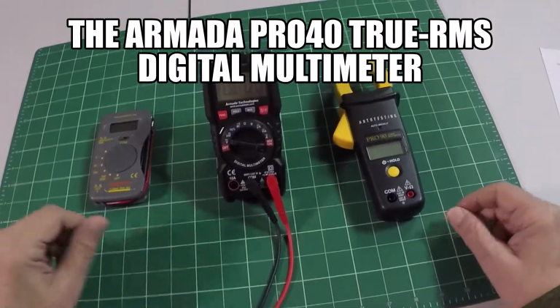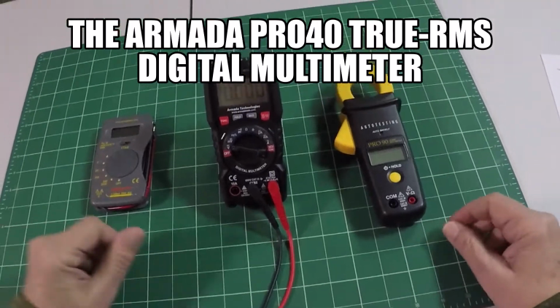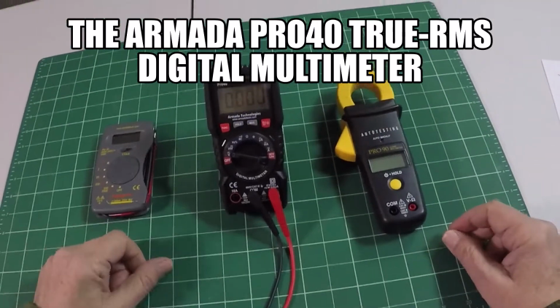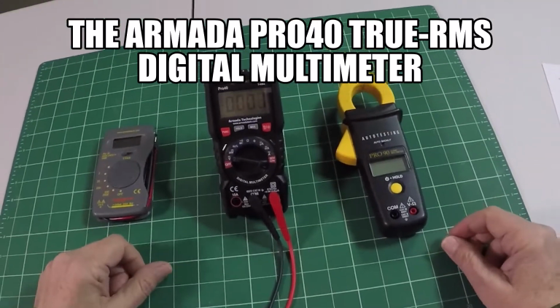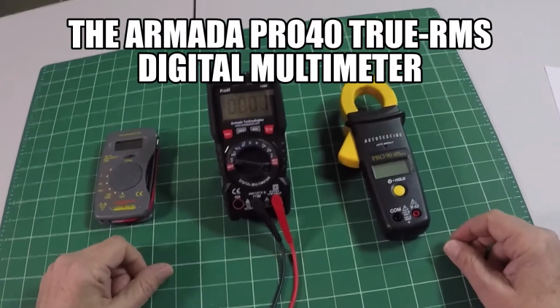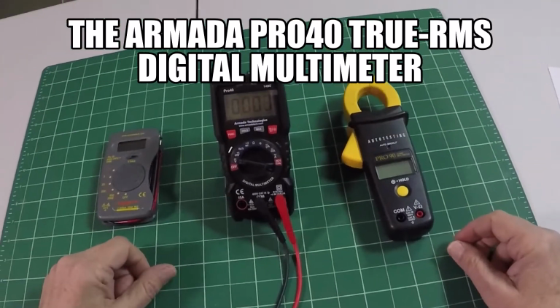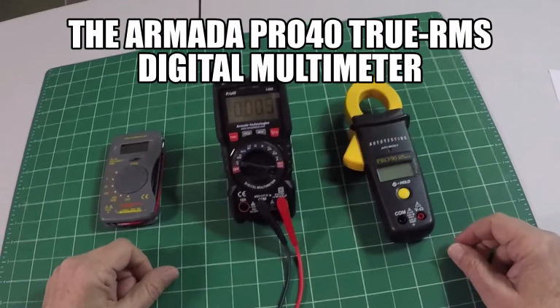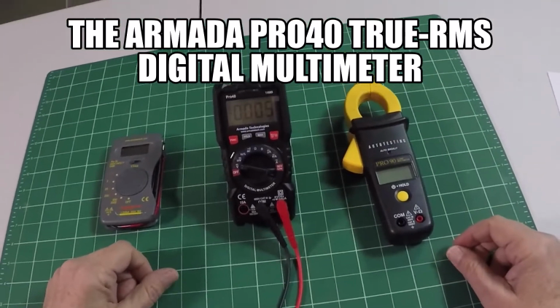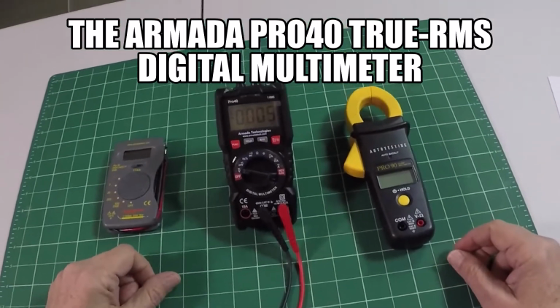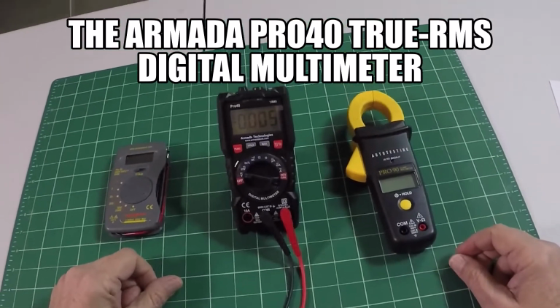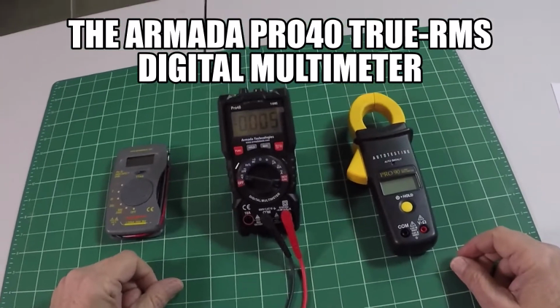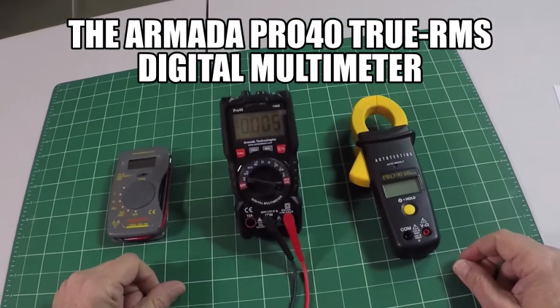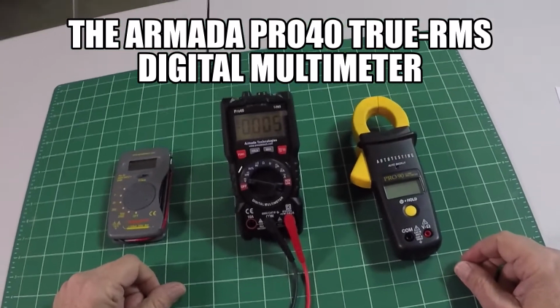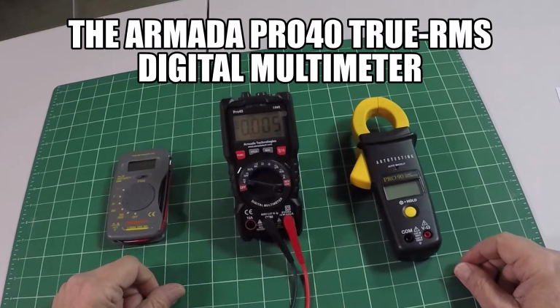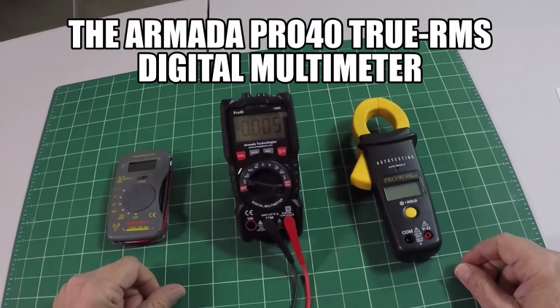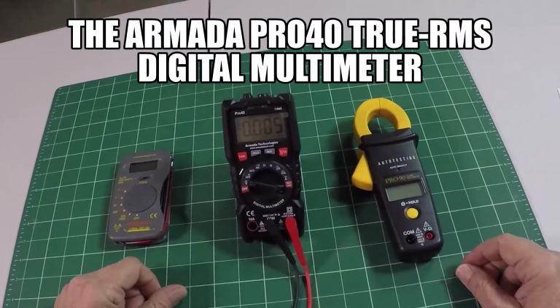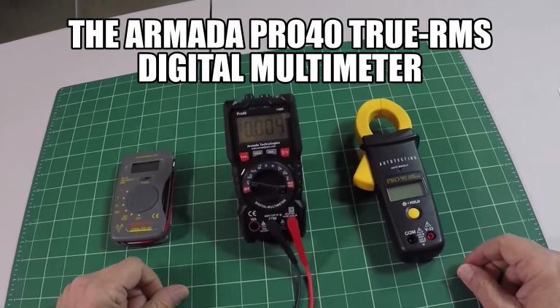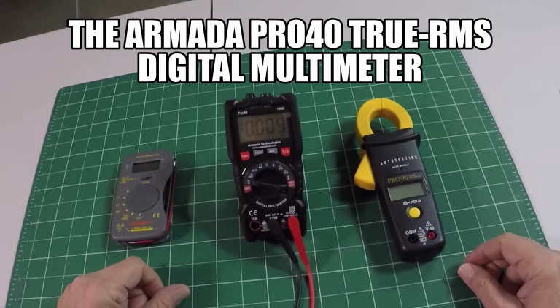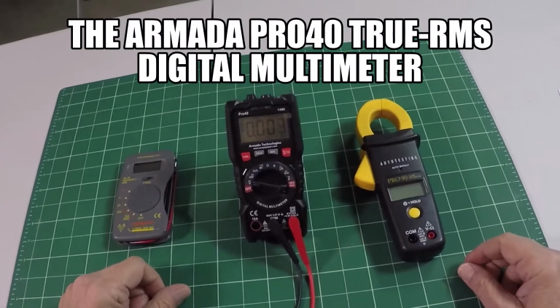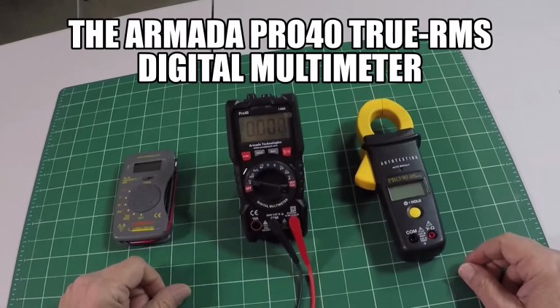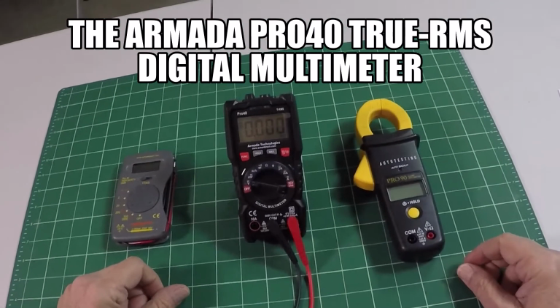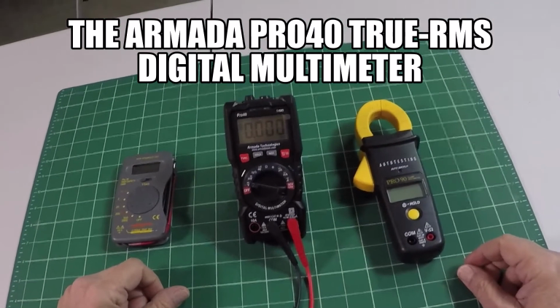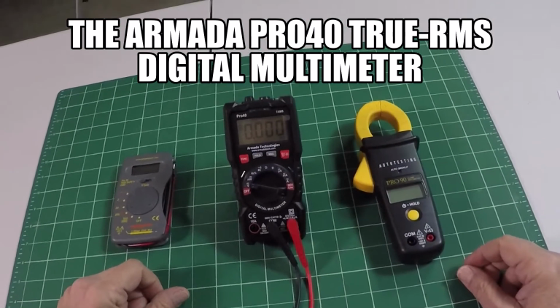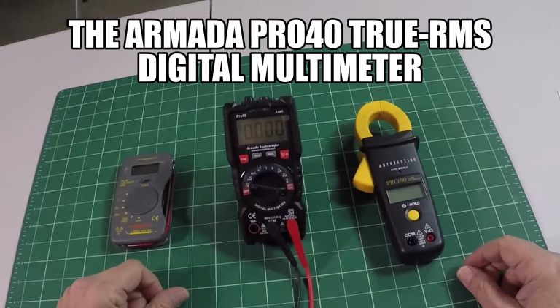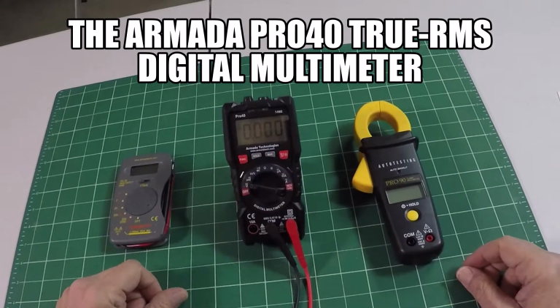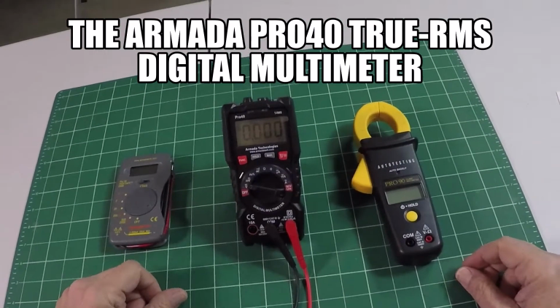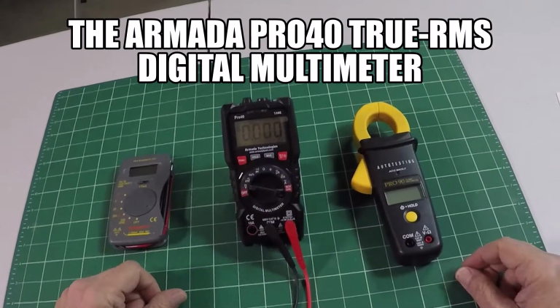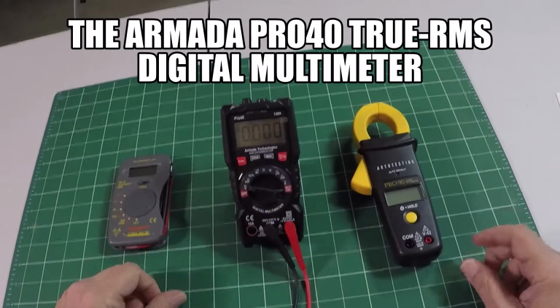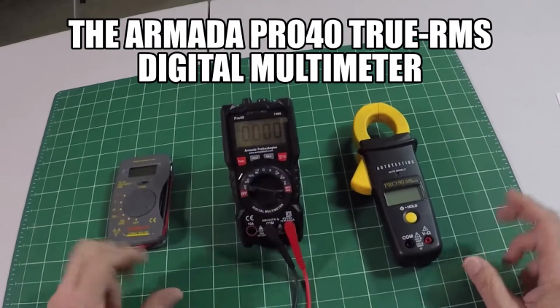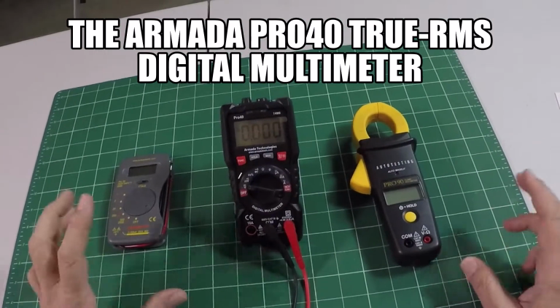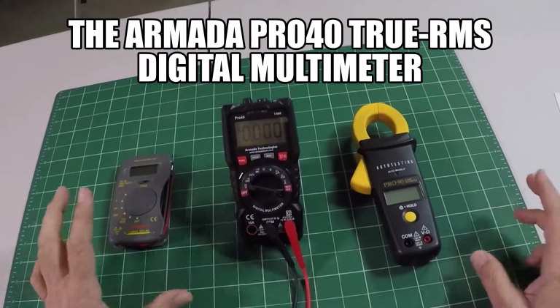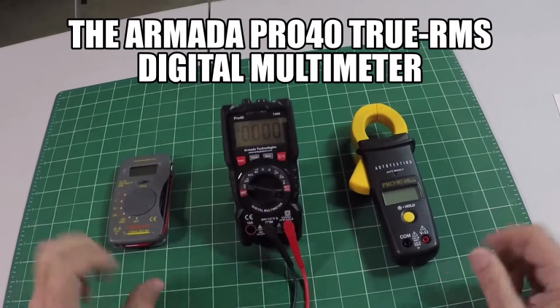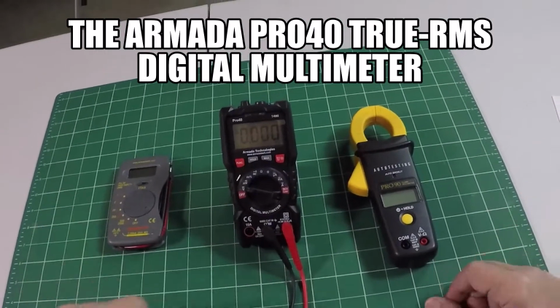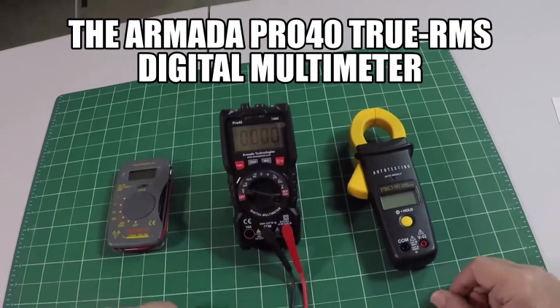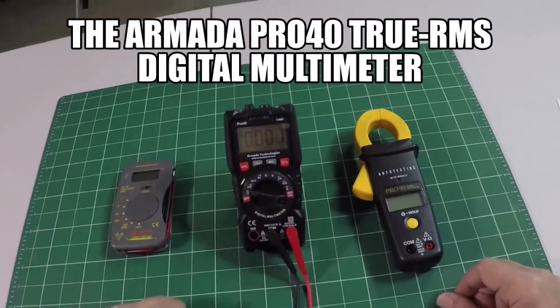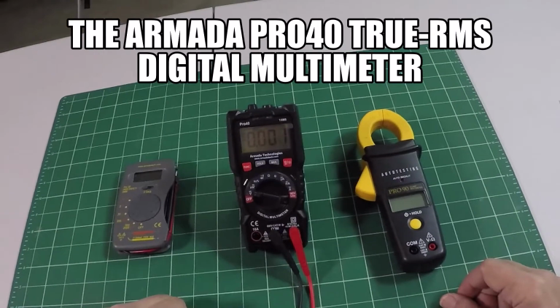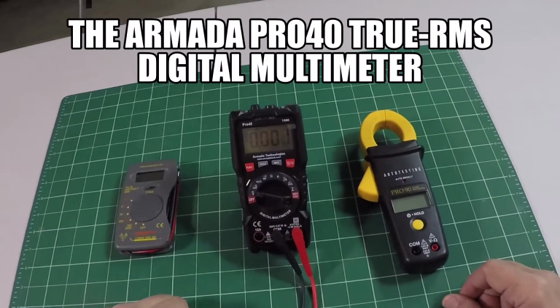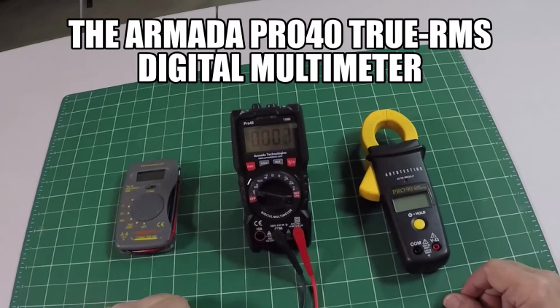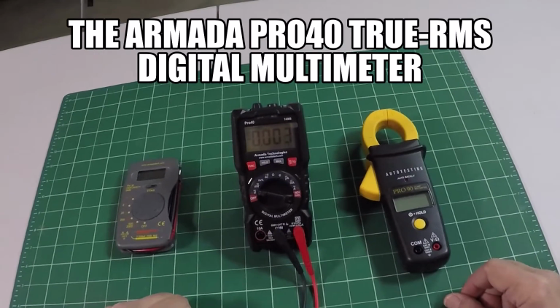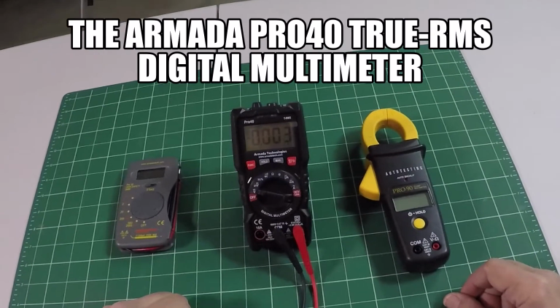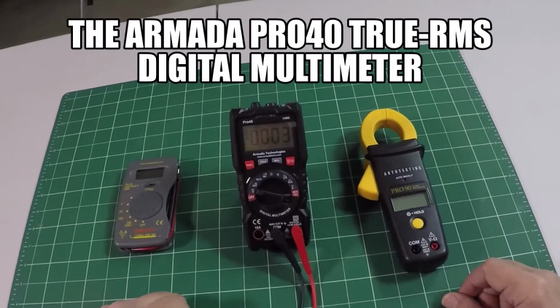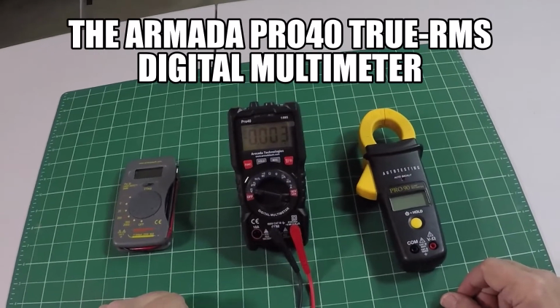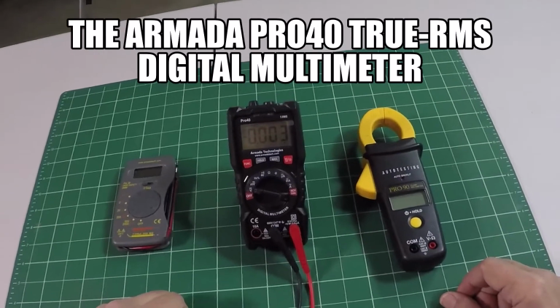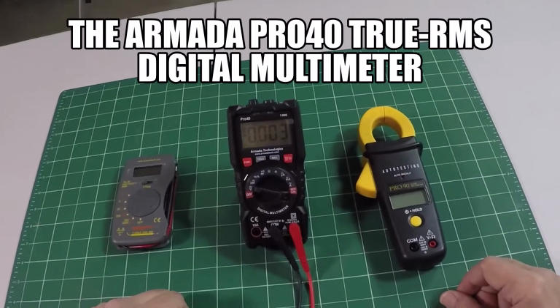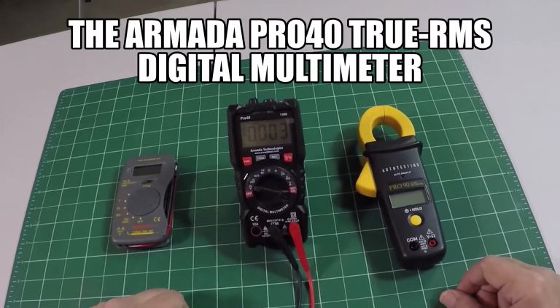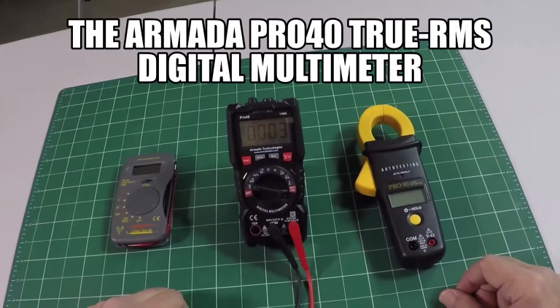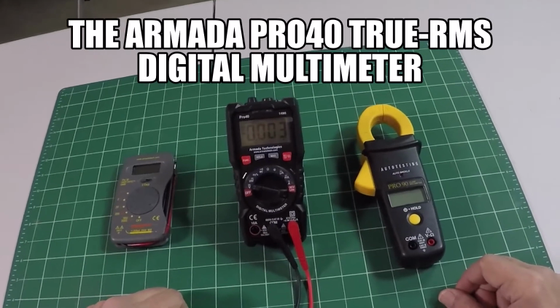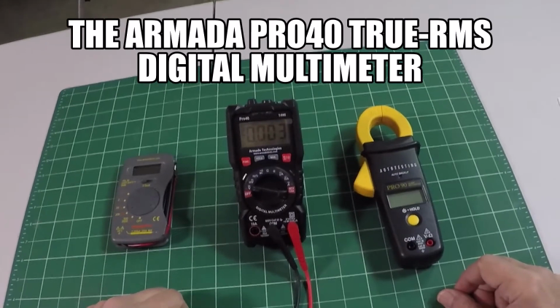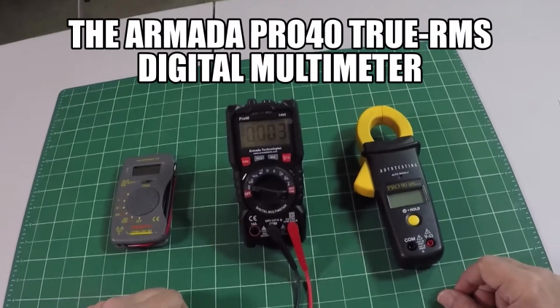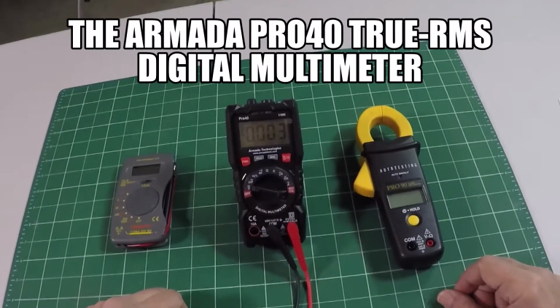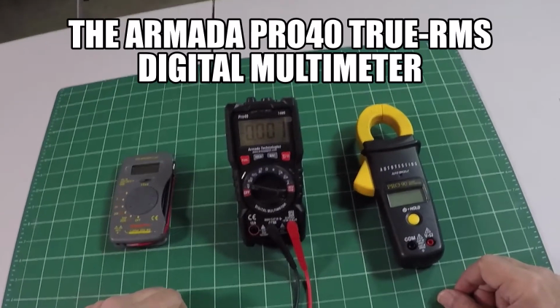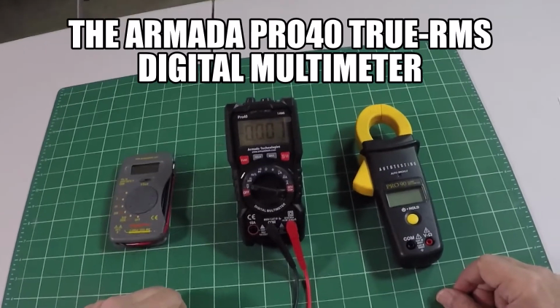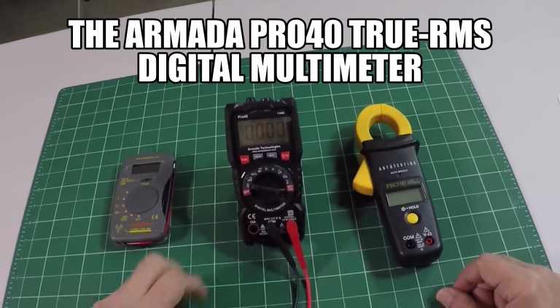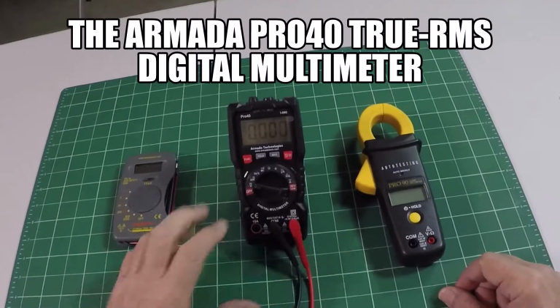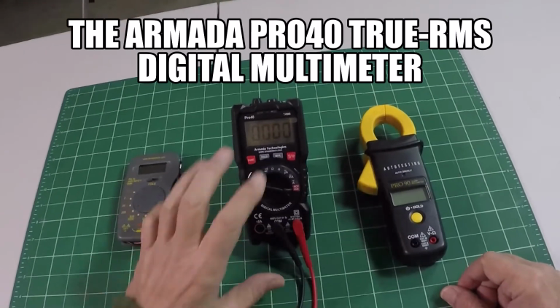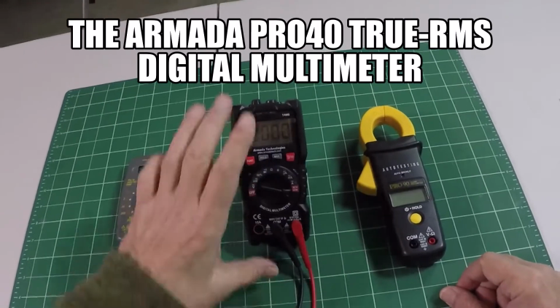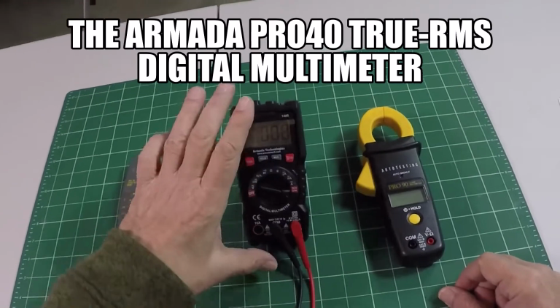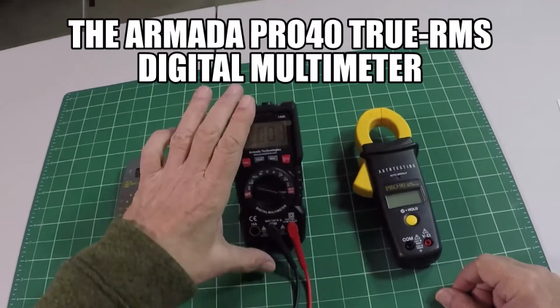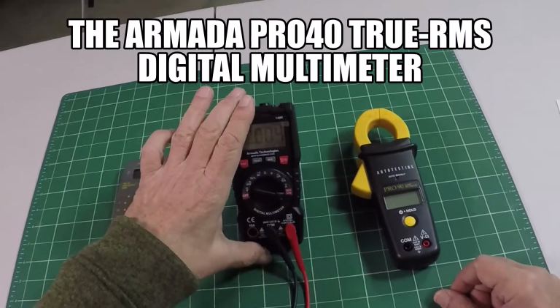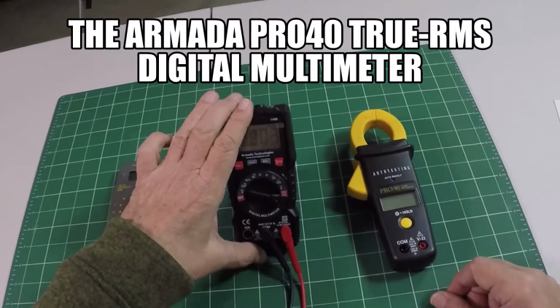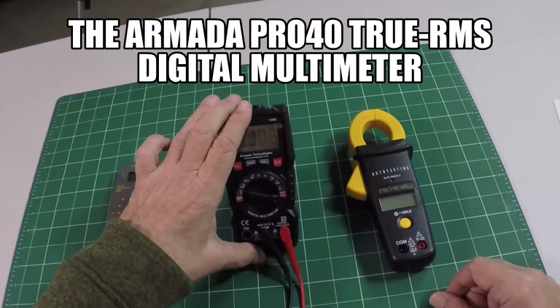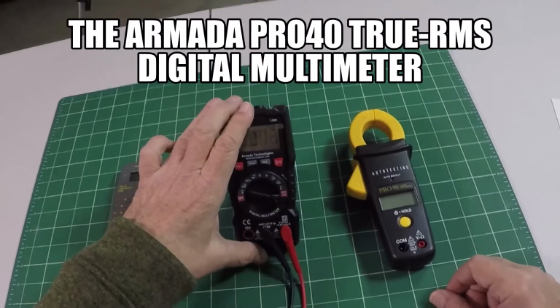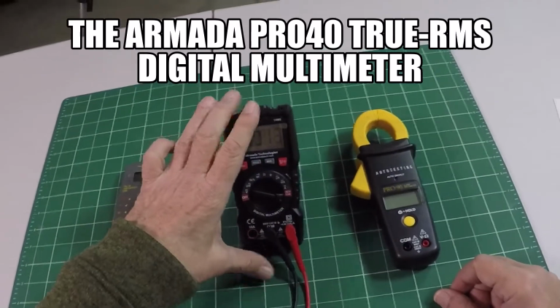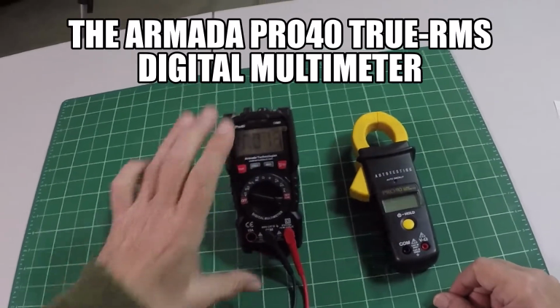Hi, it's Jim from Armada. I'm here today just to take a minute to tell you about a new product we've introduced, the Pro 40 Digital Multimeter.